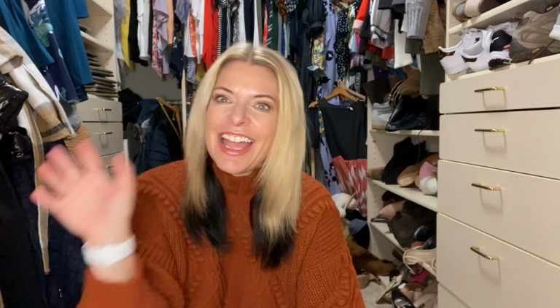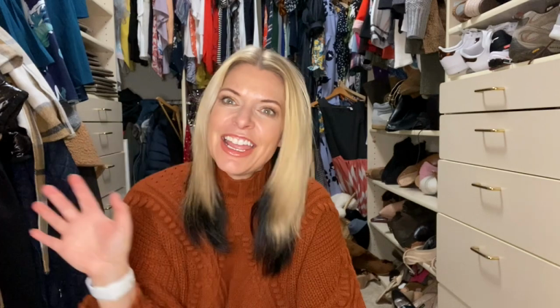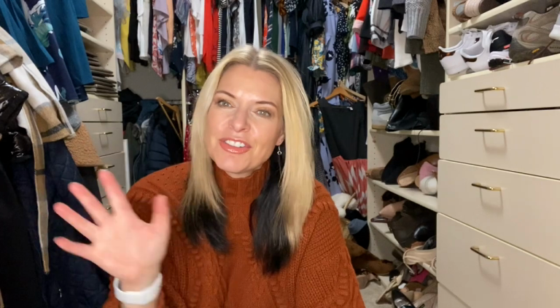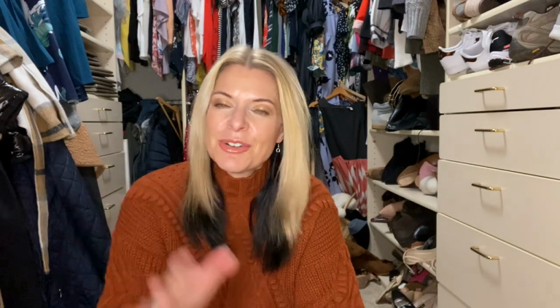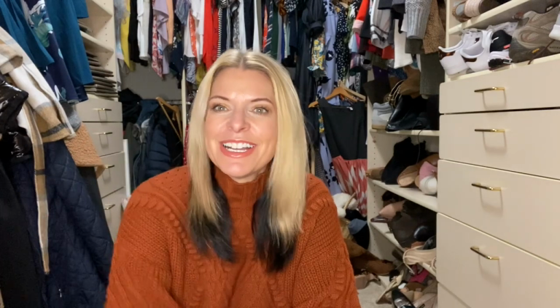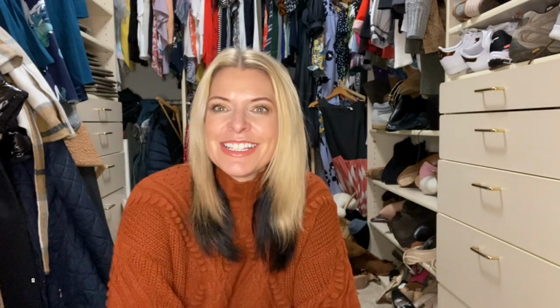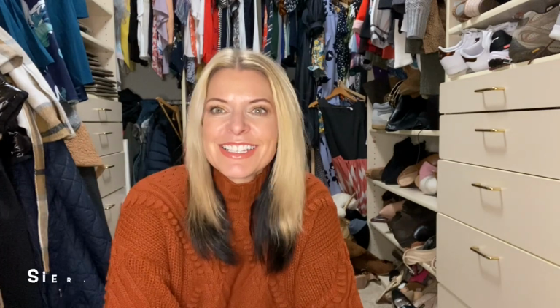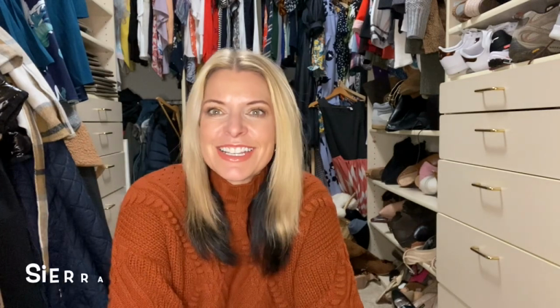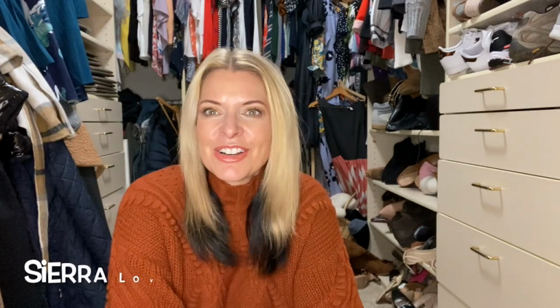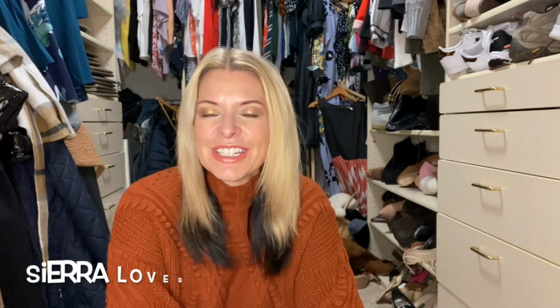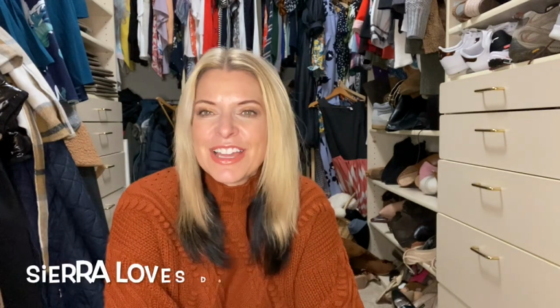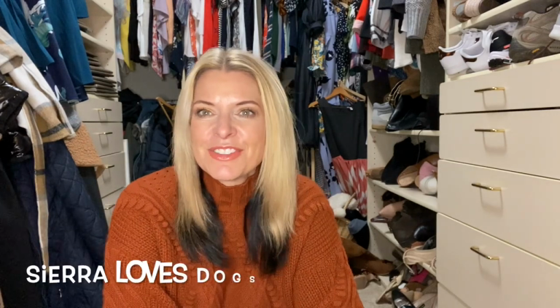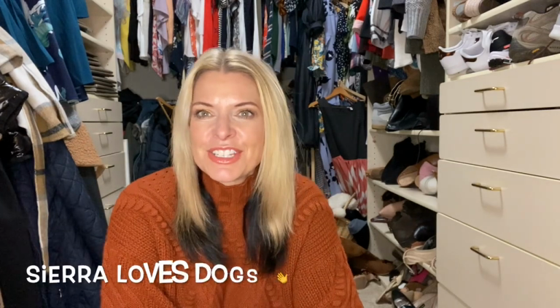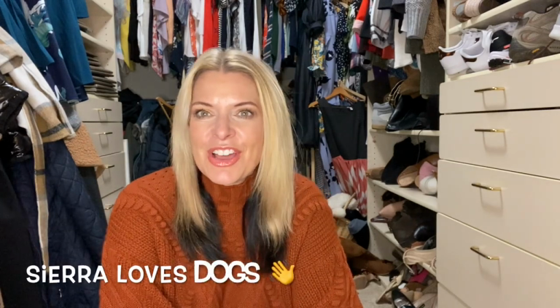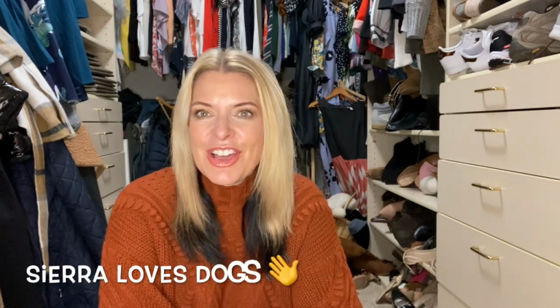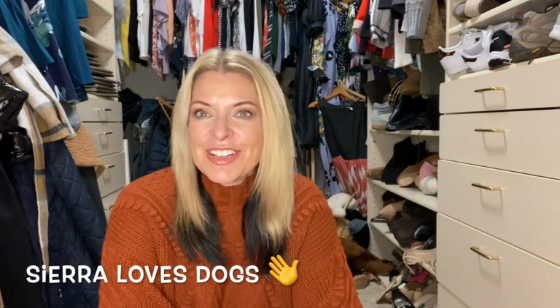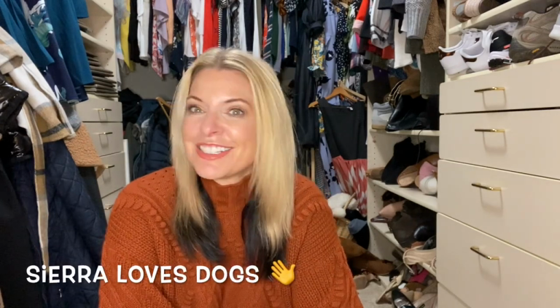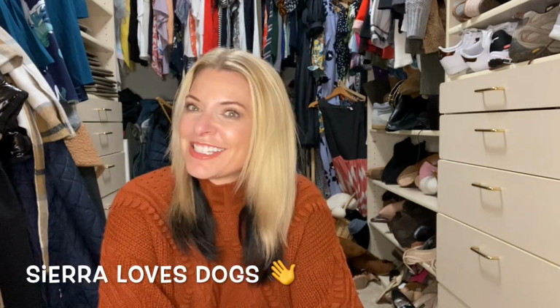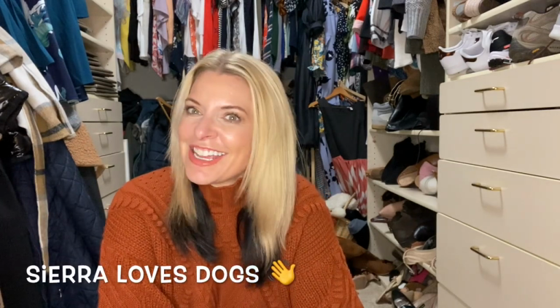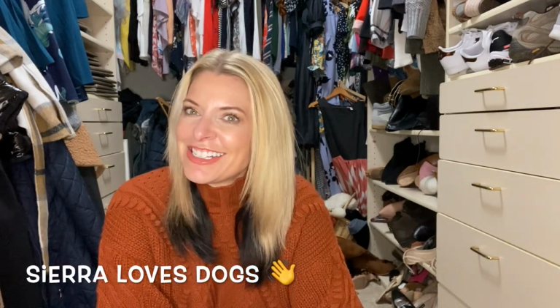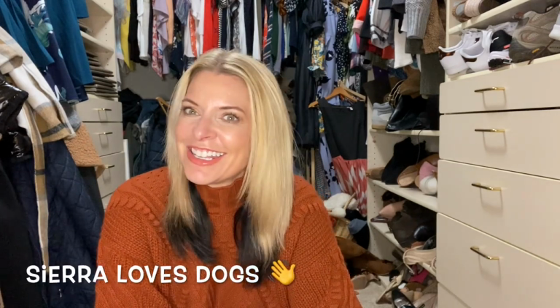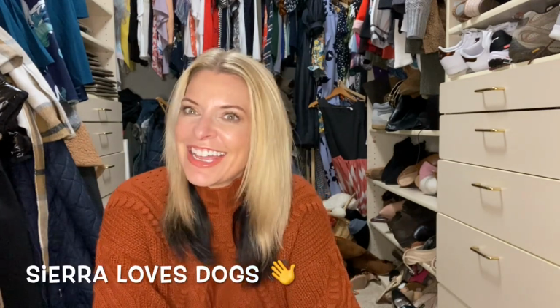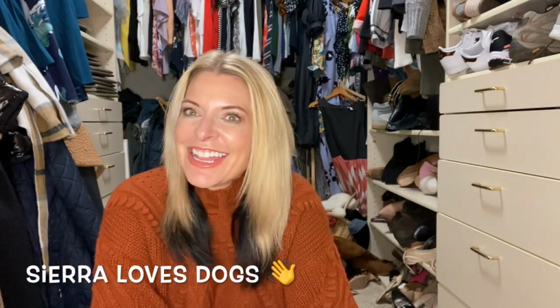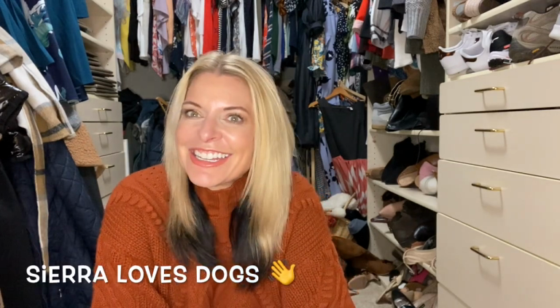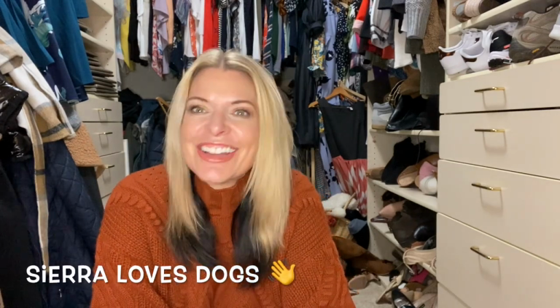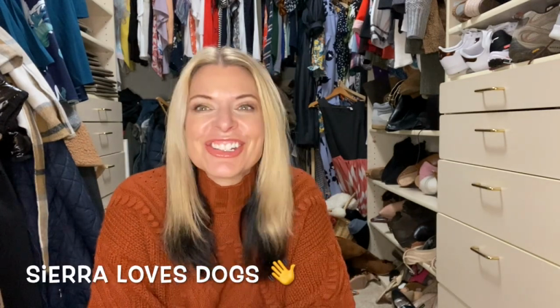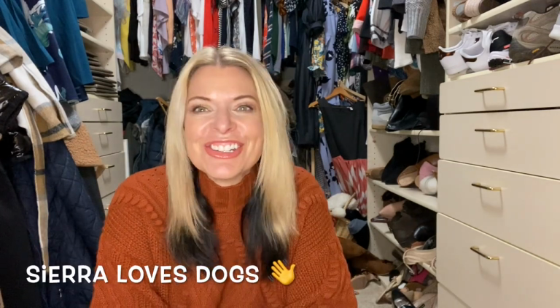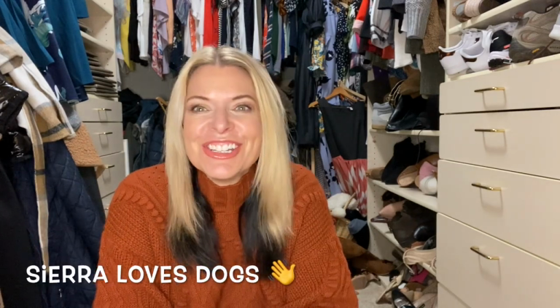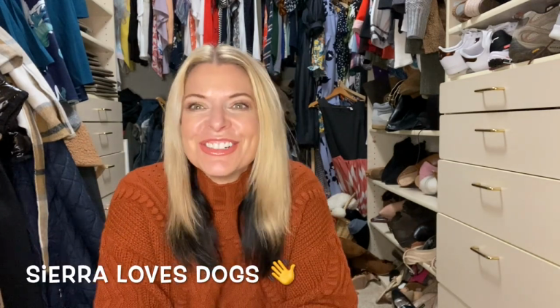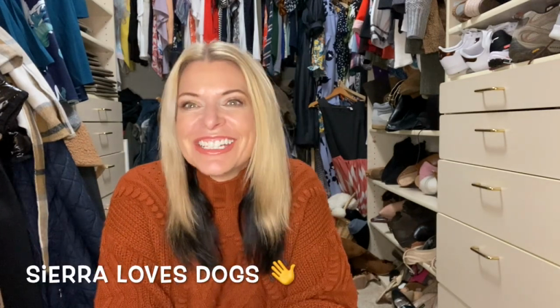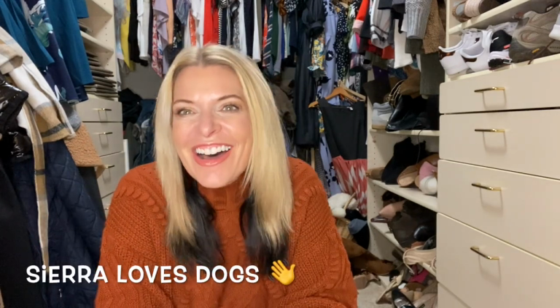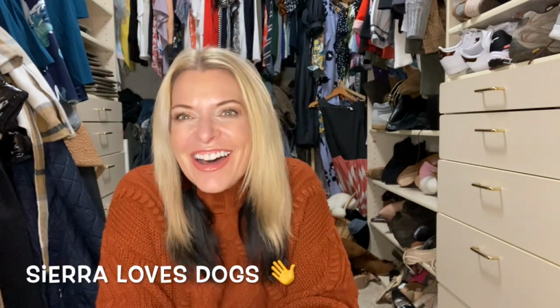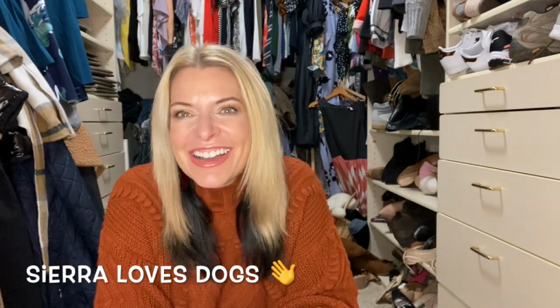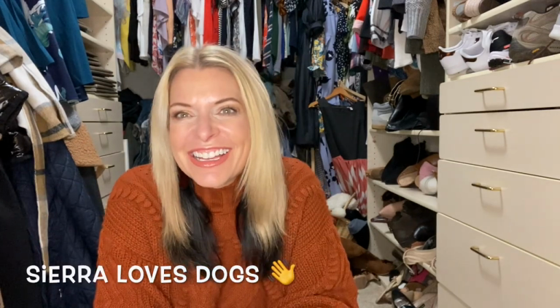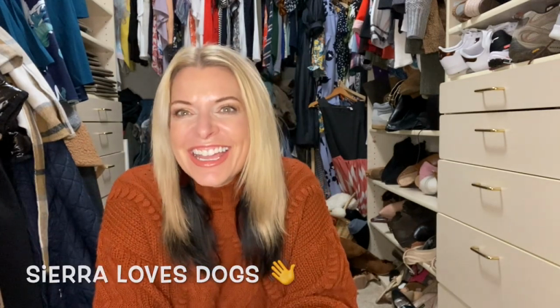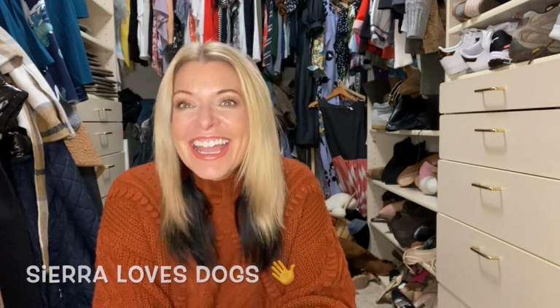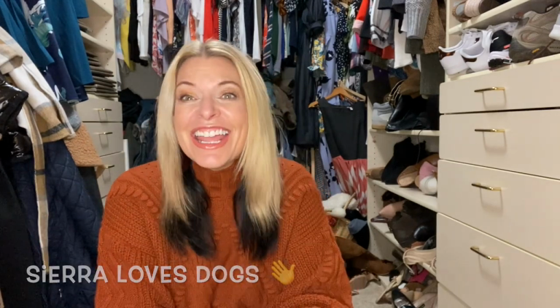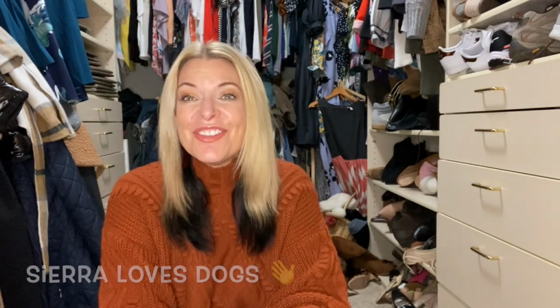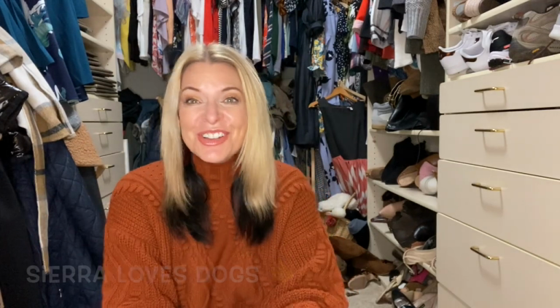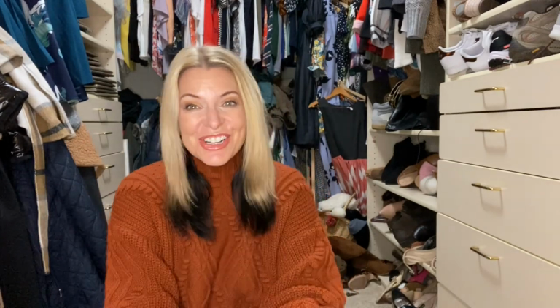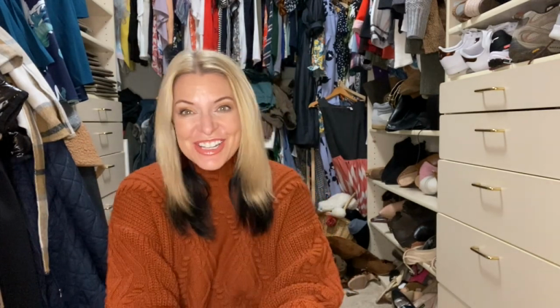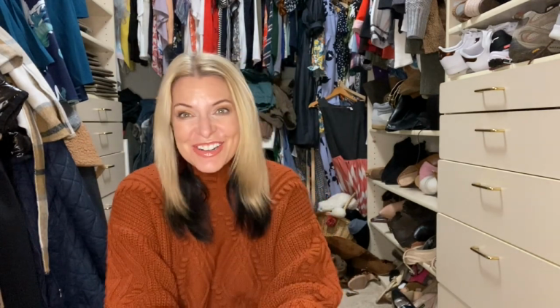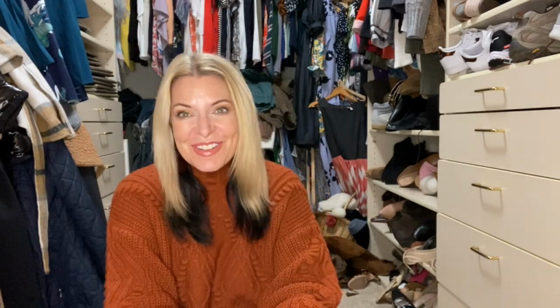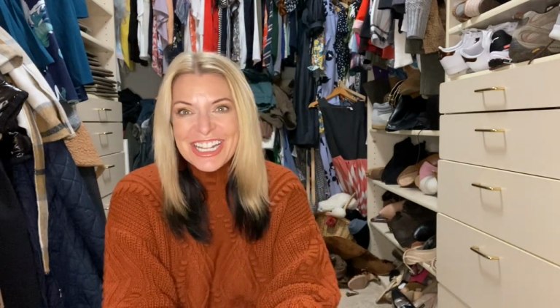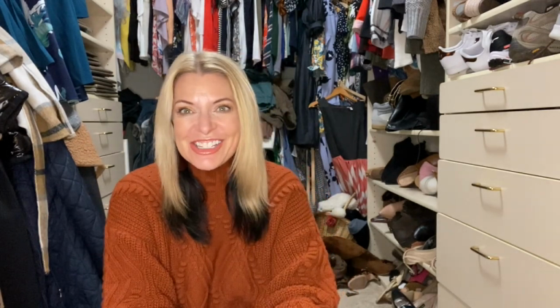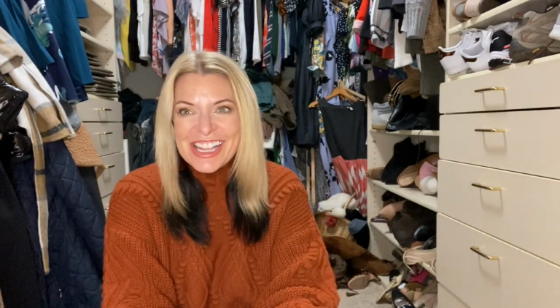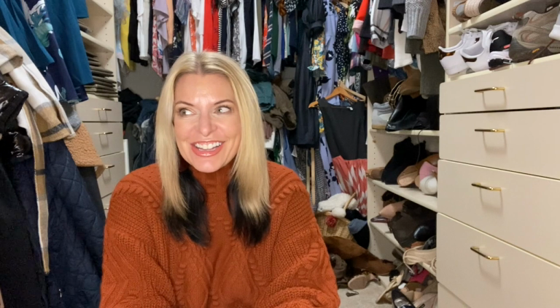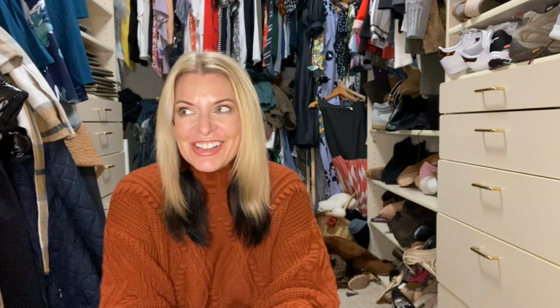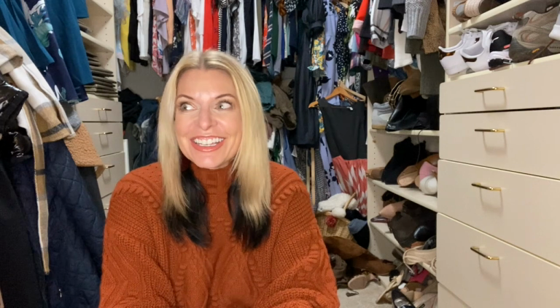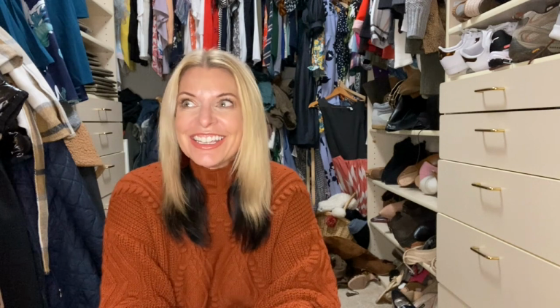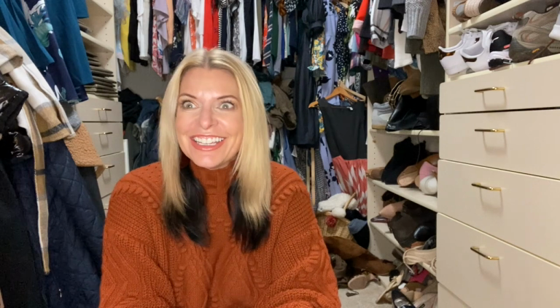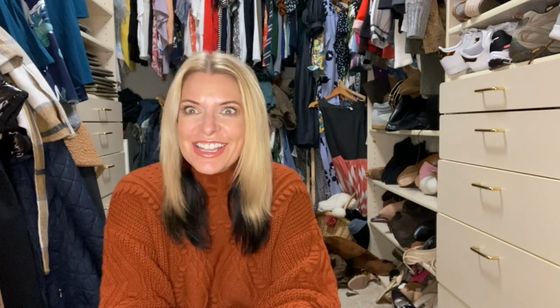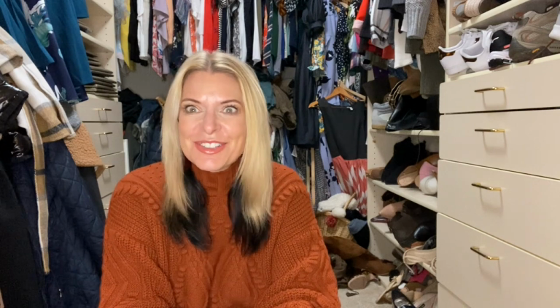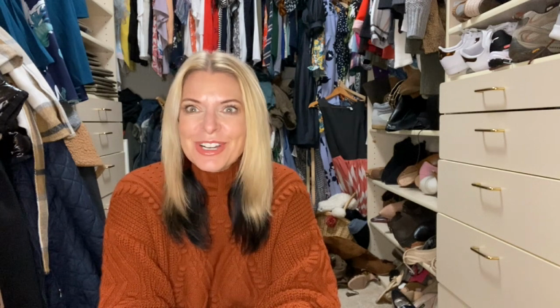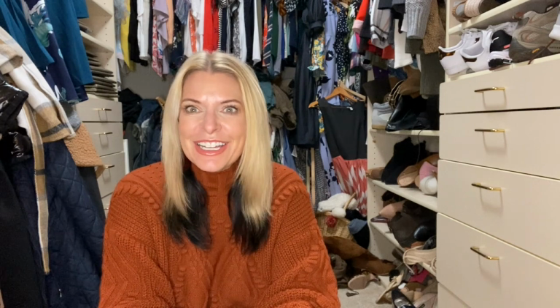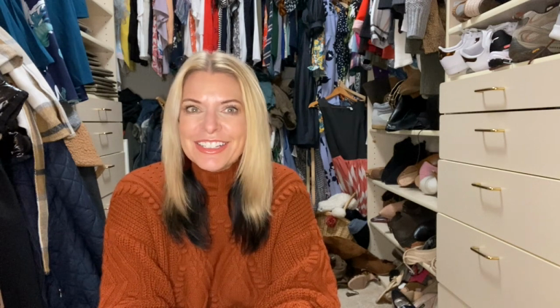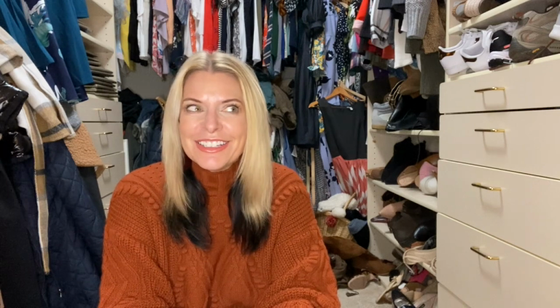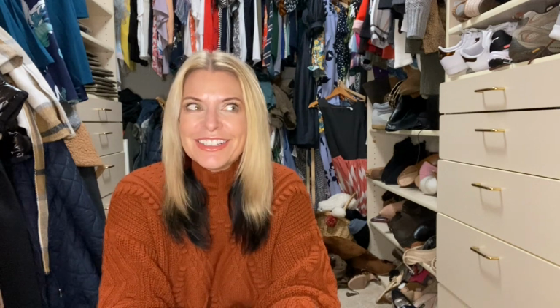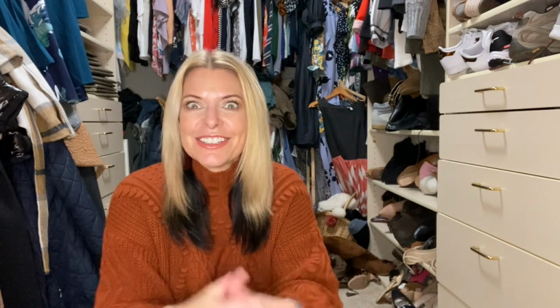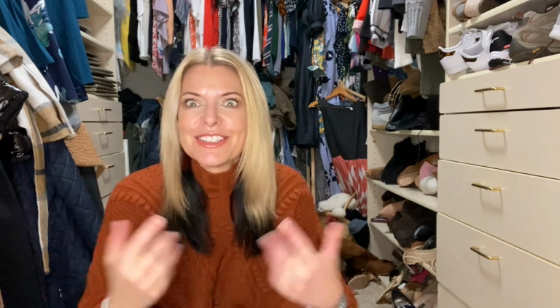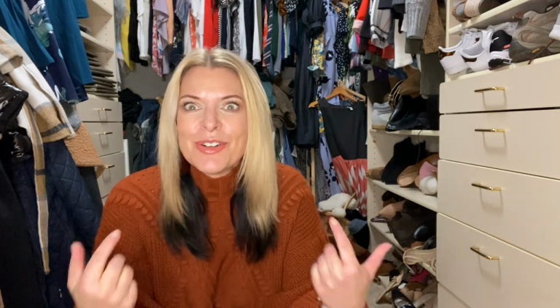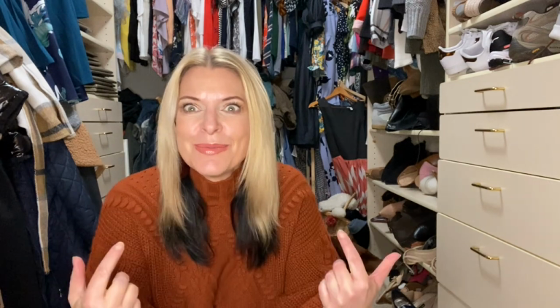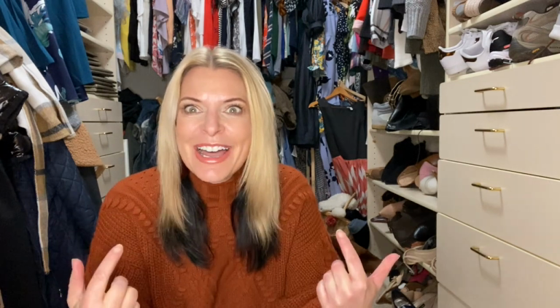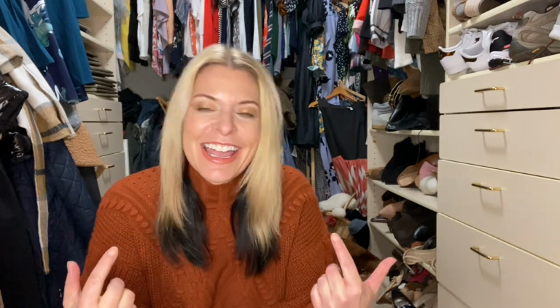Hey everyone! Sierra loves dogs. Stay to the end and I'll show you a dog. If you're new to my channel — guess what? So am I.